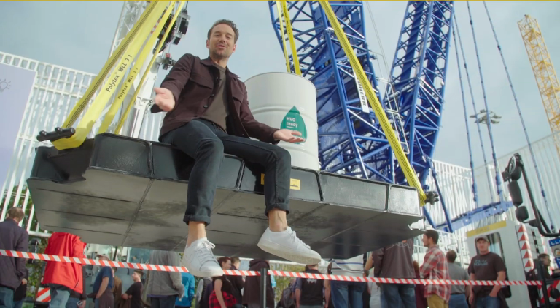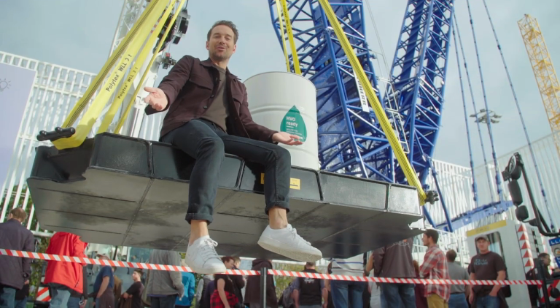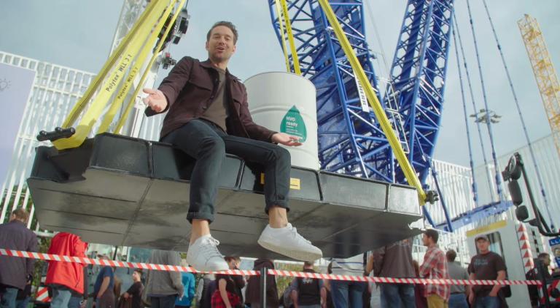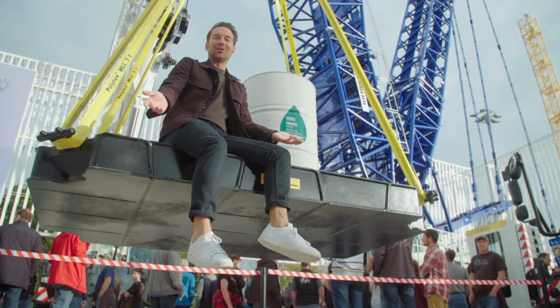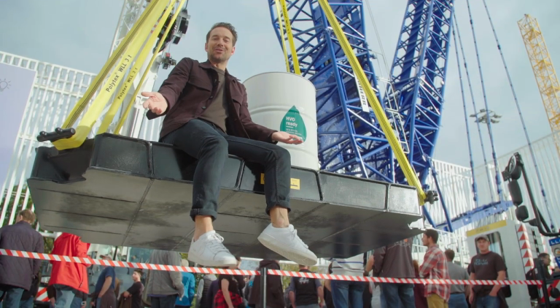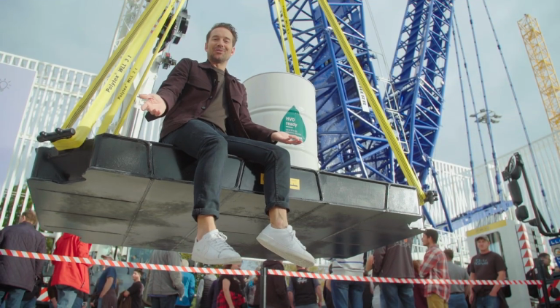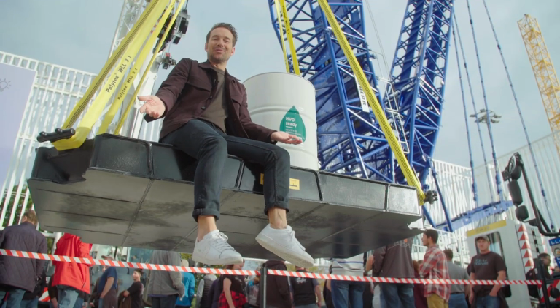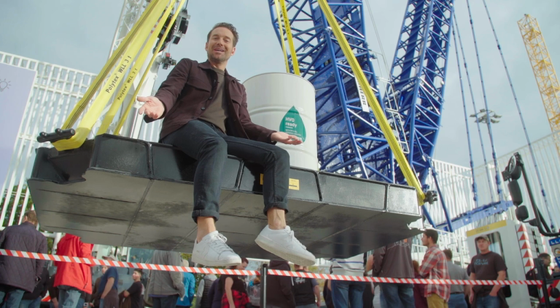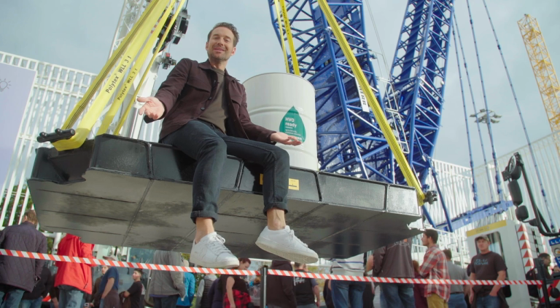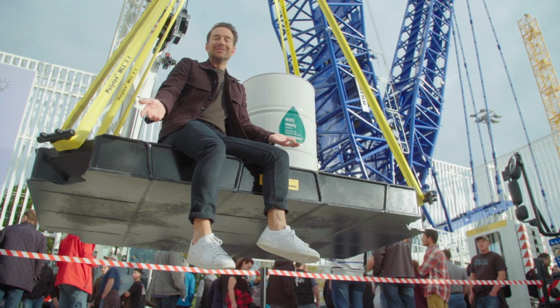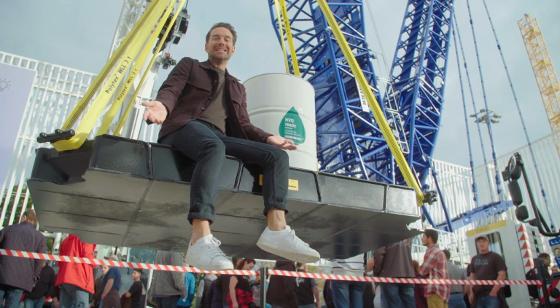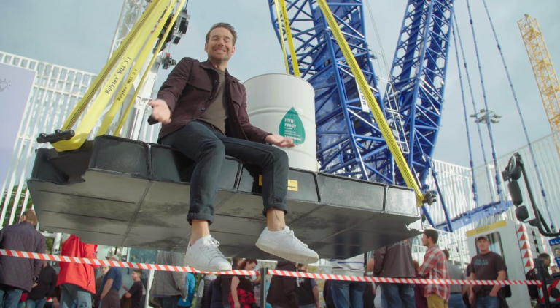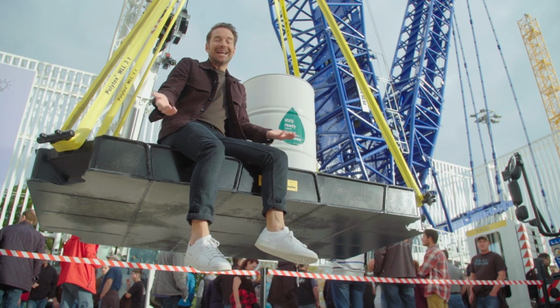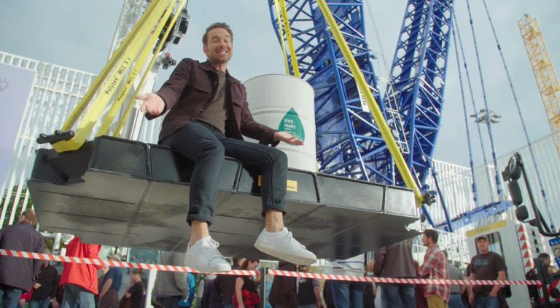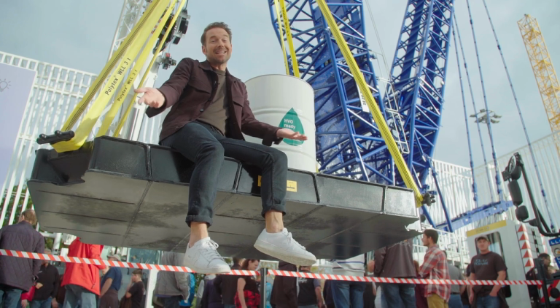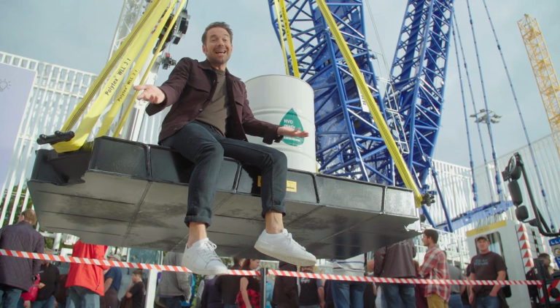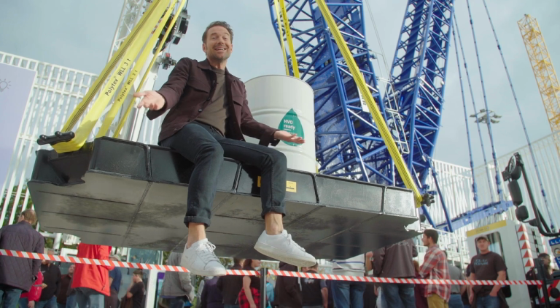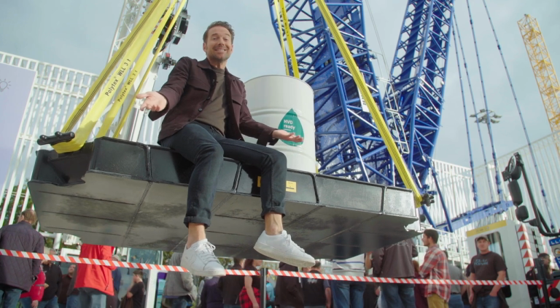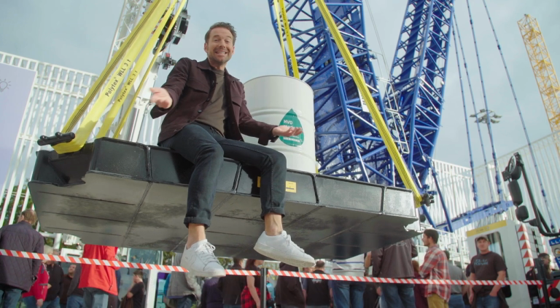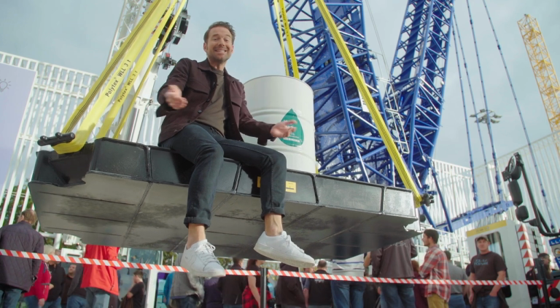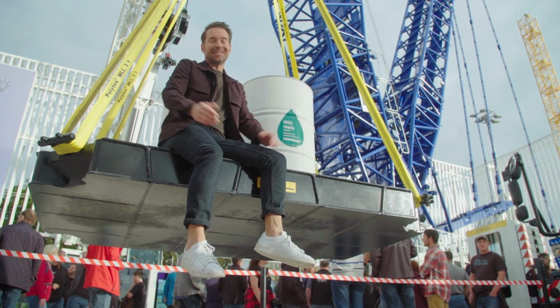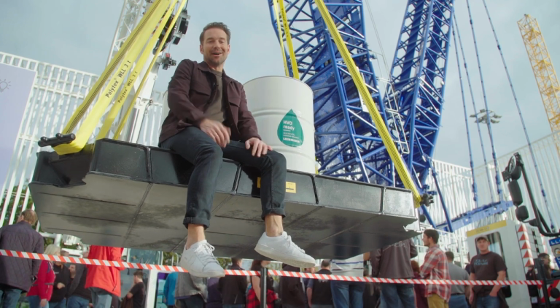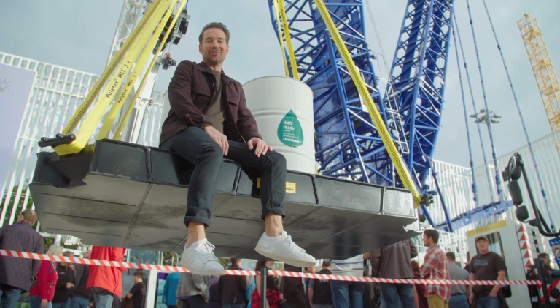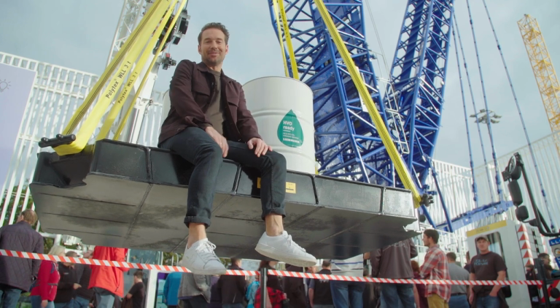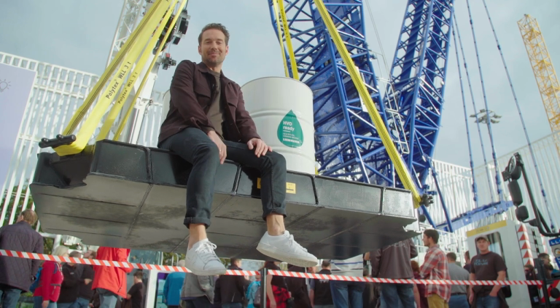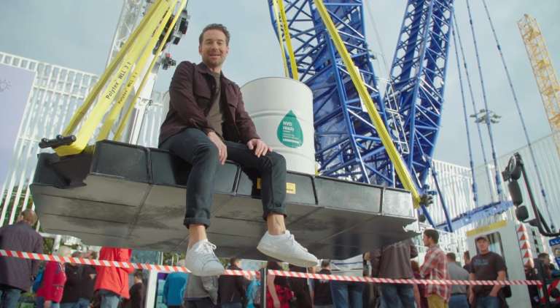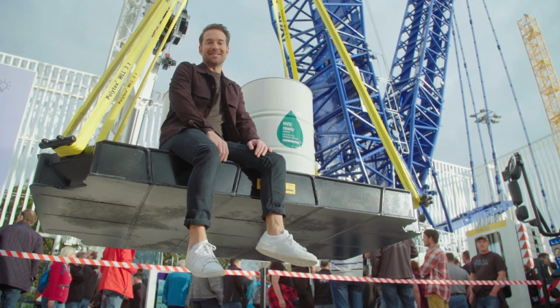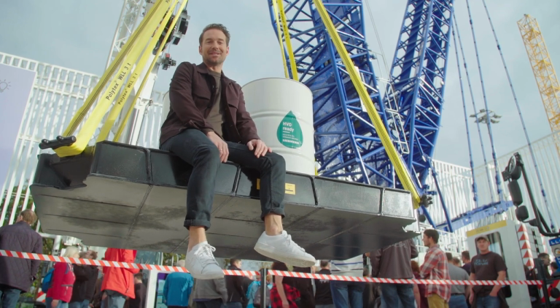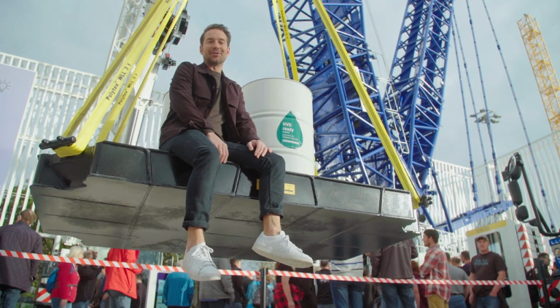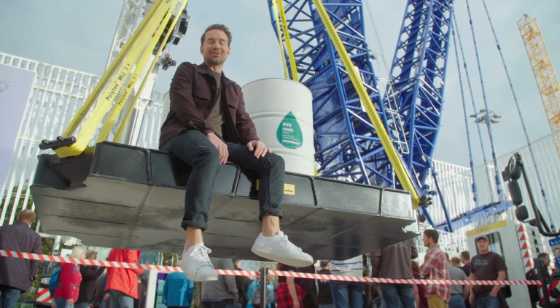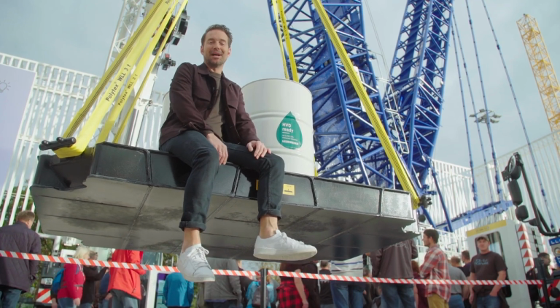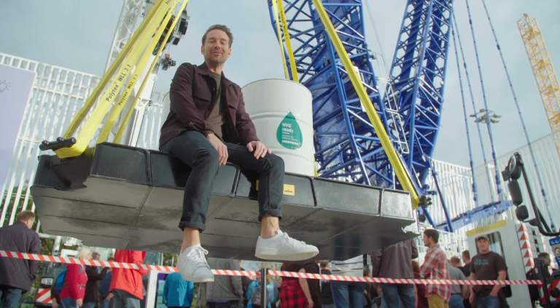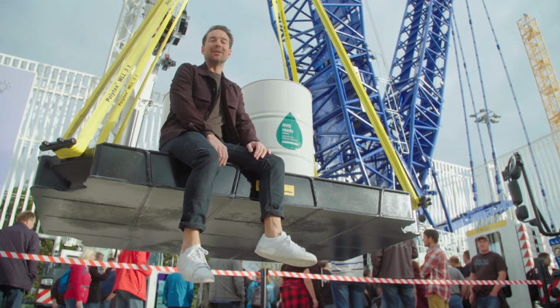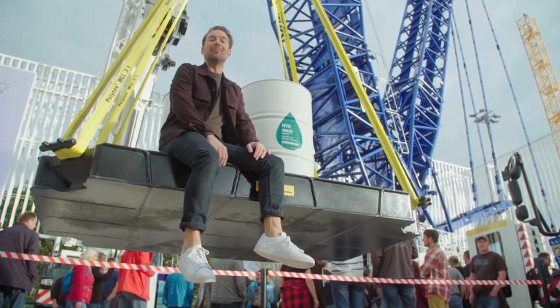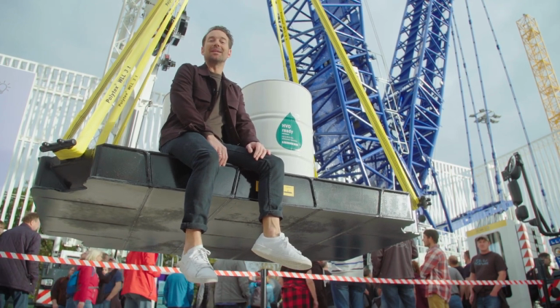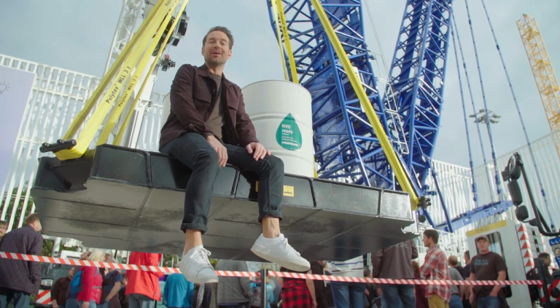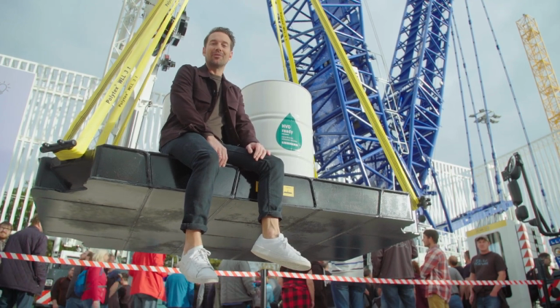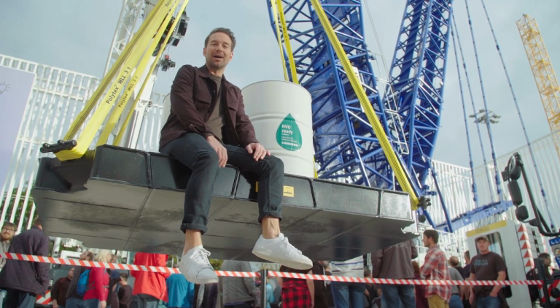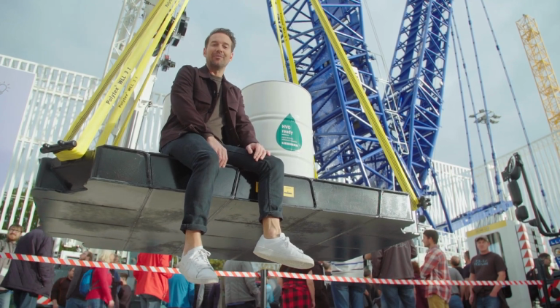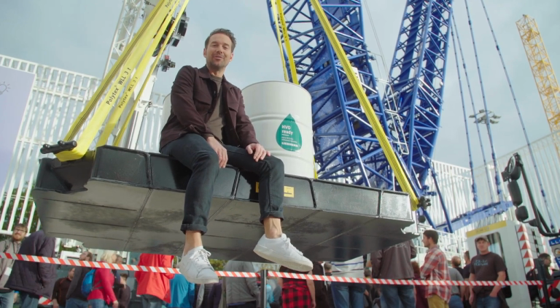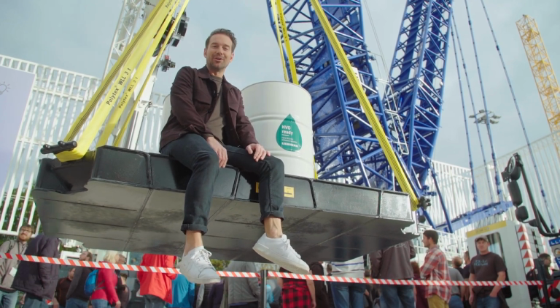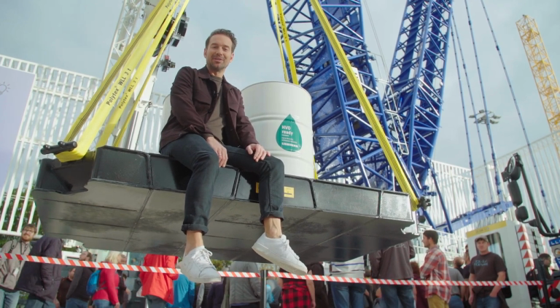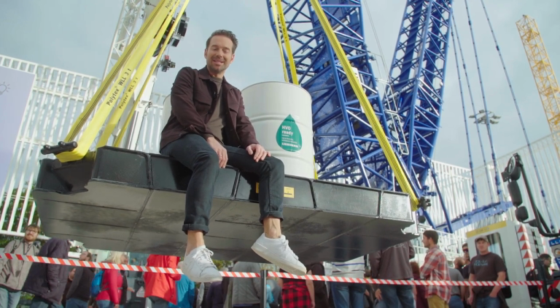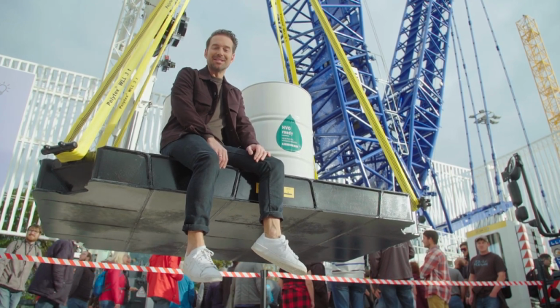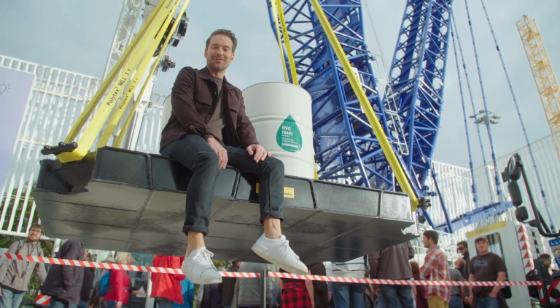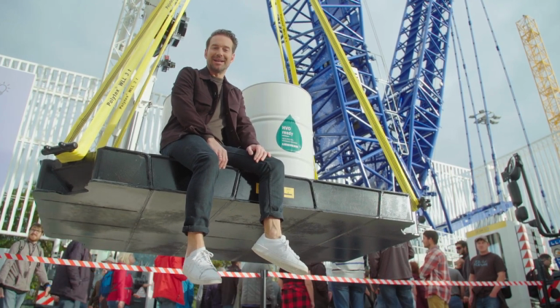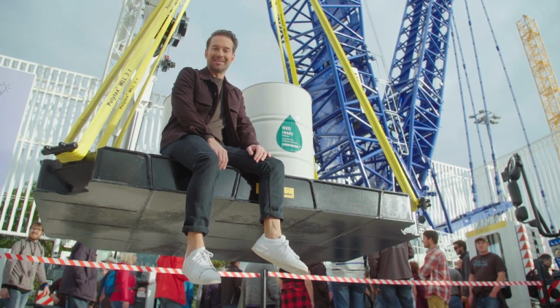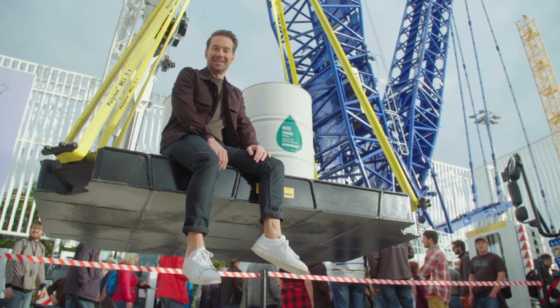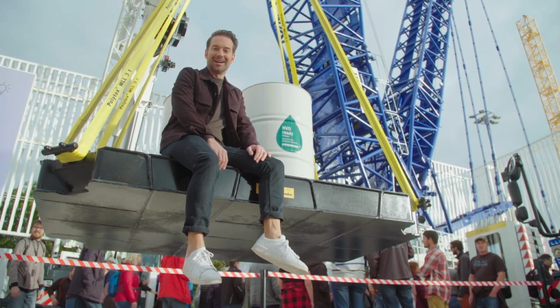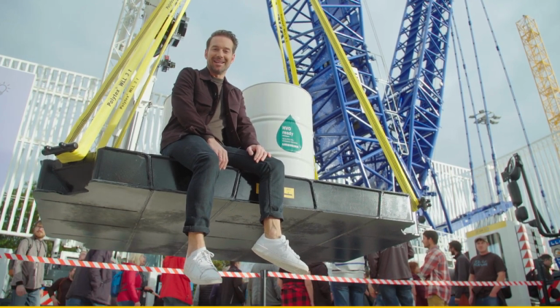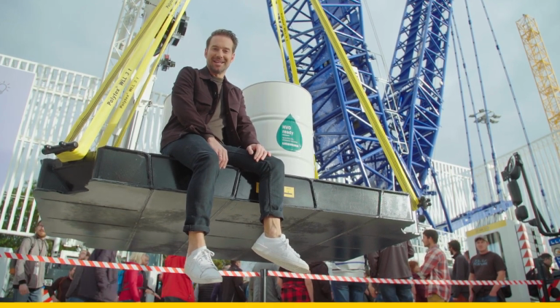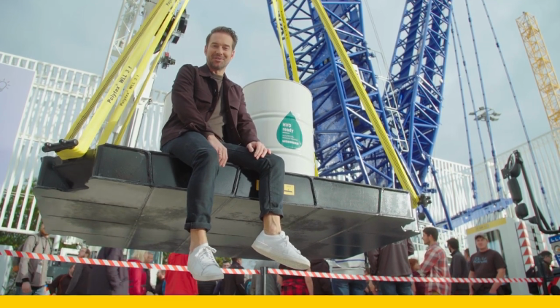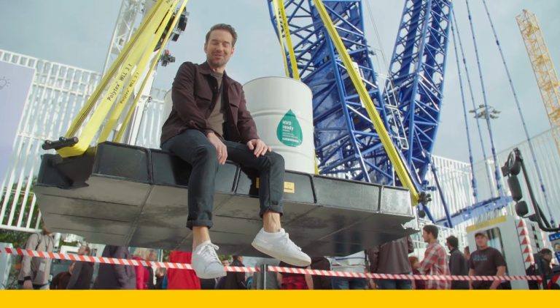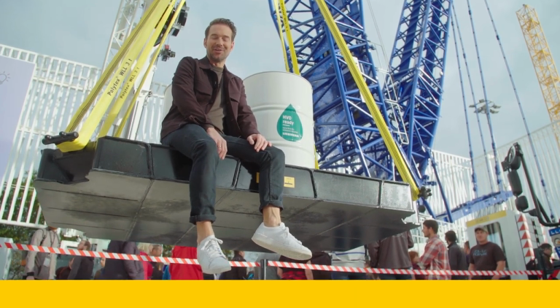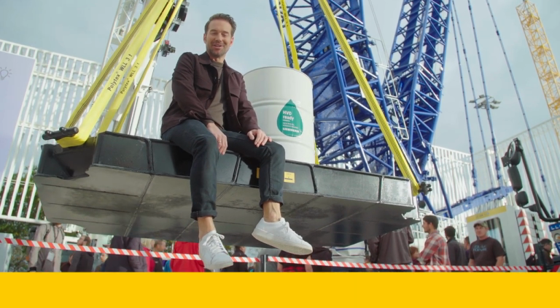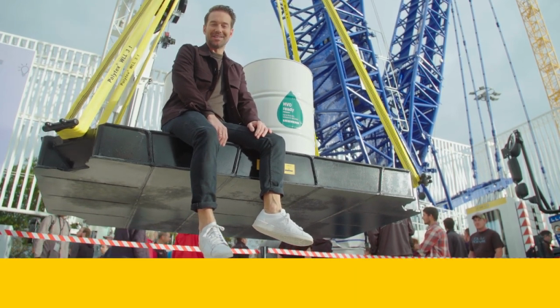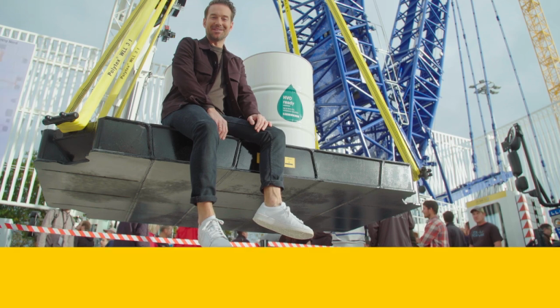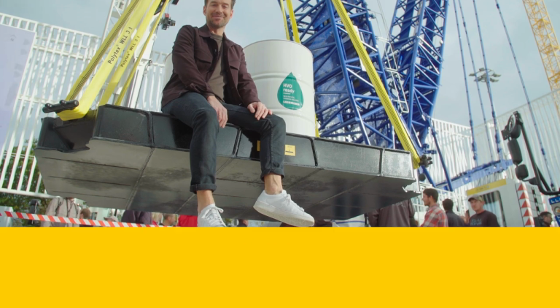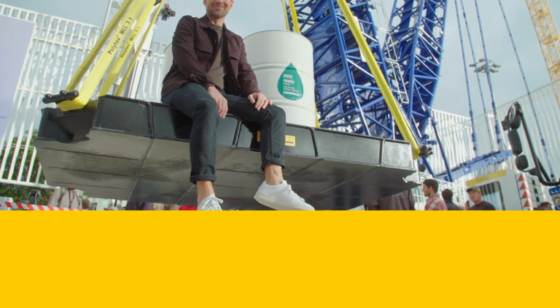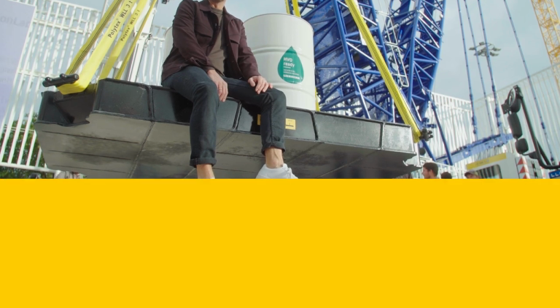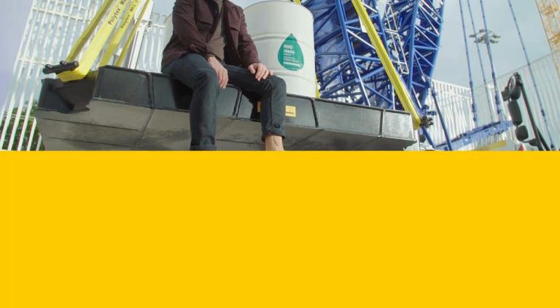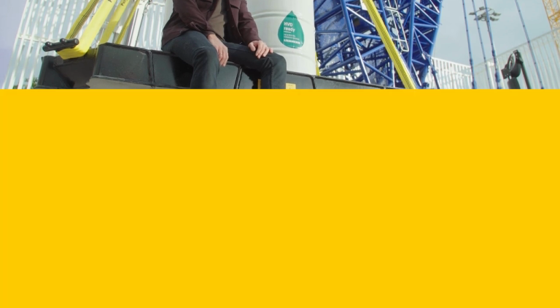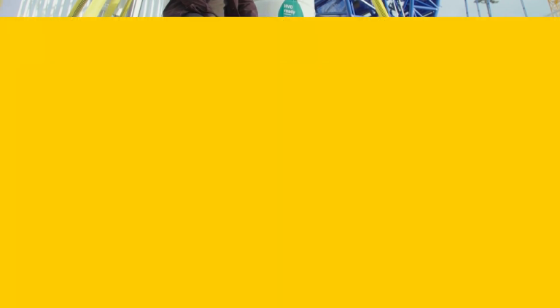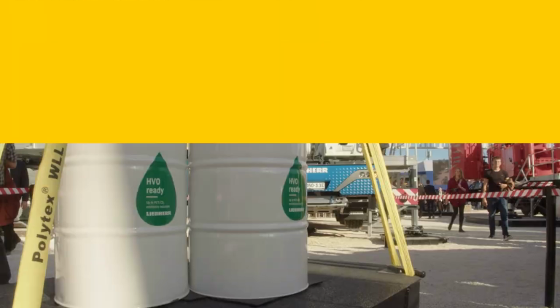Quite a colossus, eh? Unfortunately, it didn't make it to the trade fair. But now, we have a lot more highlights lined up for you.